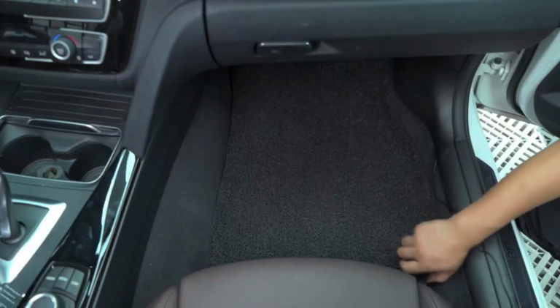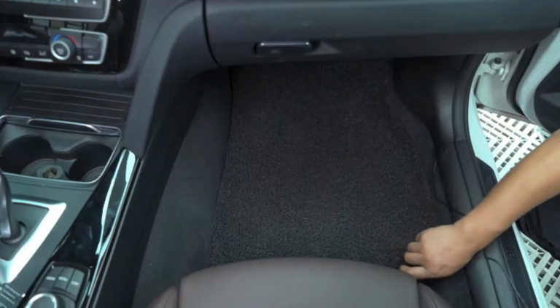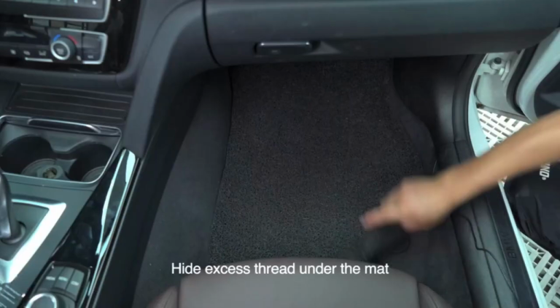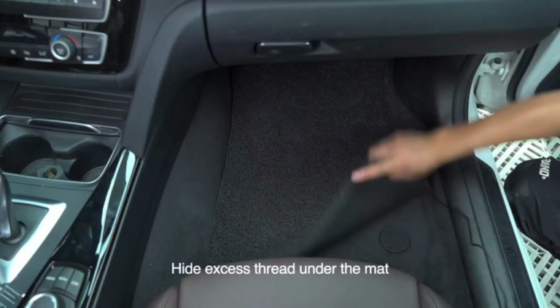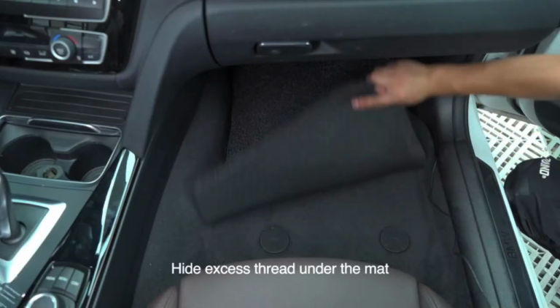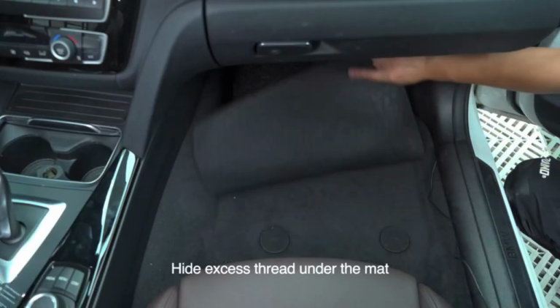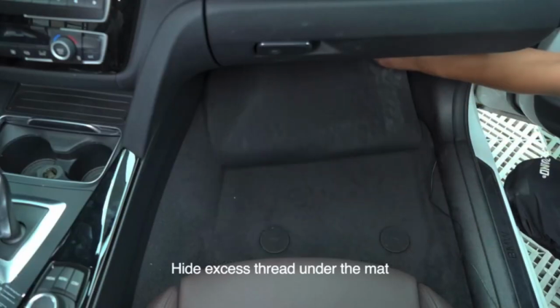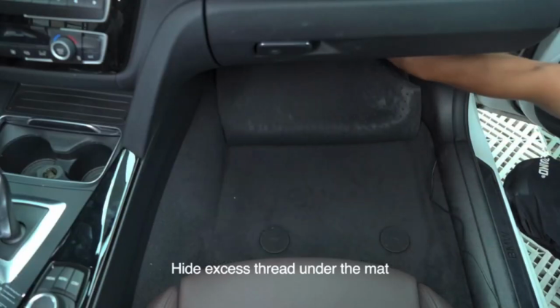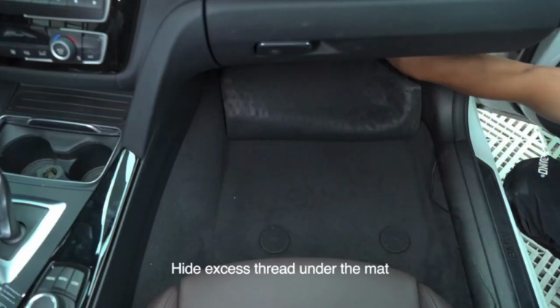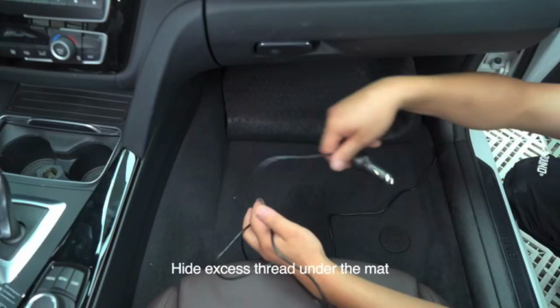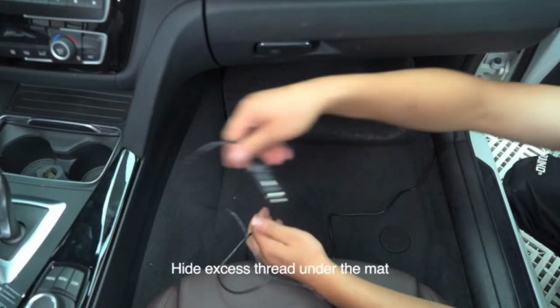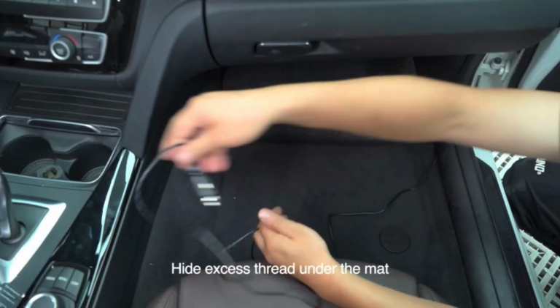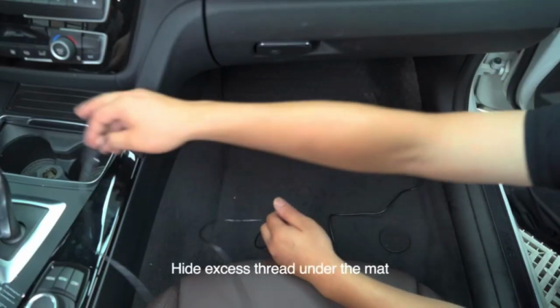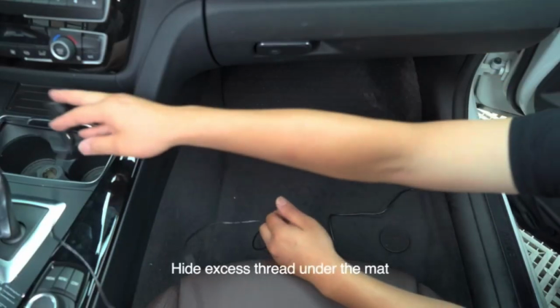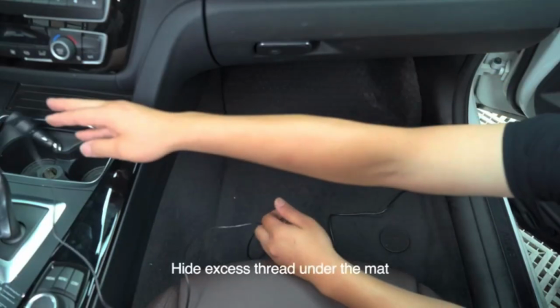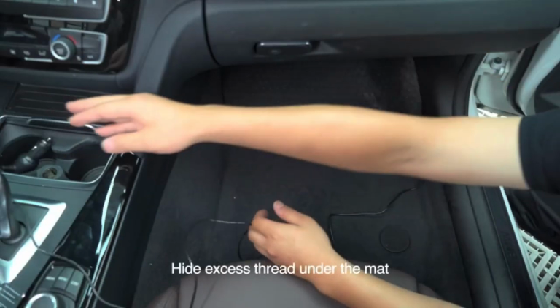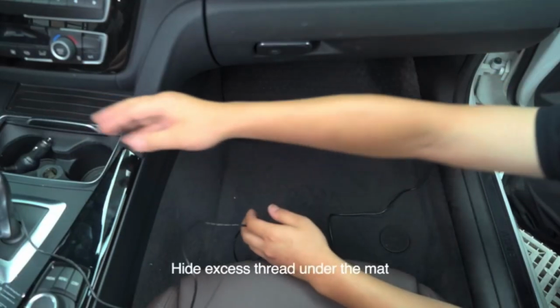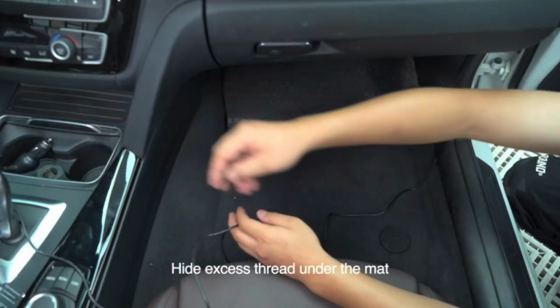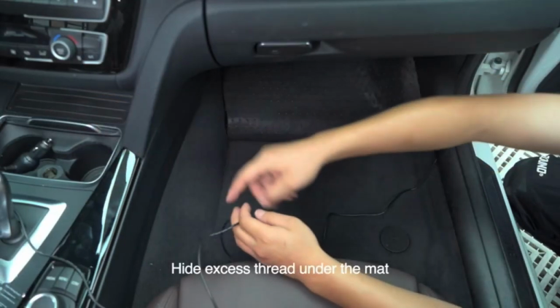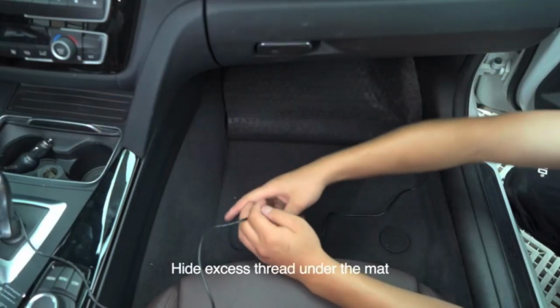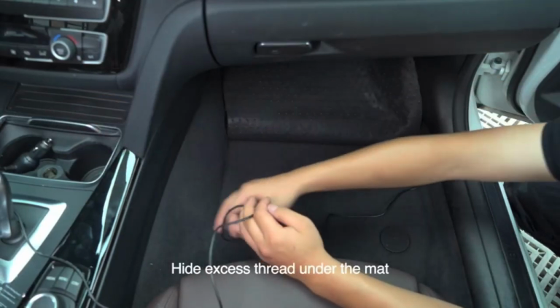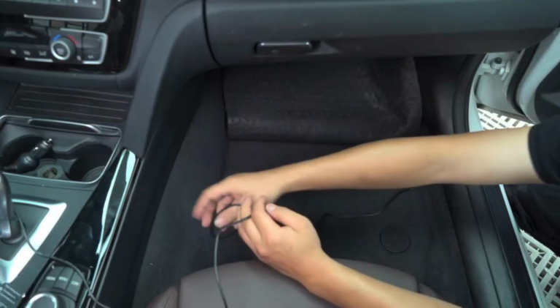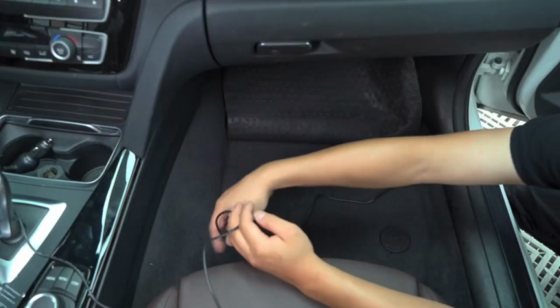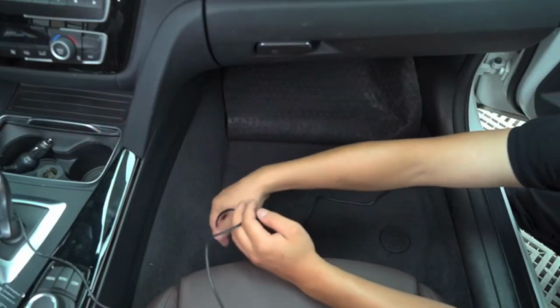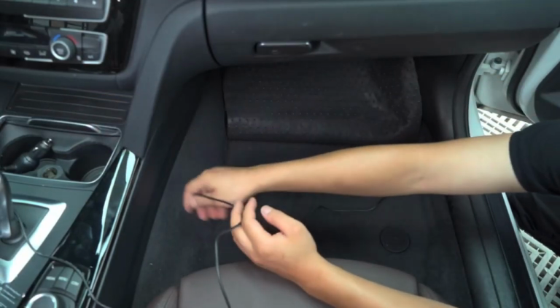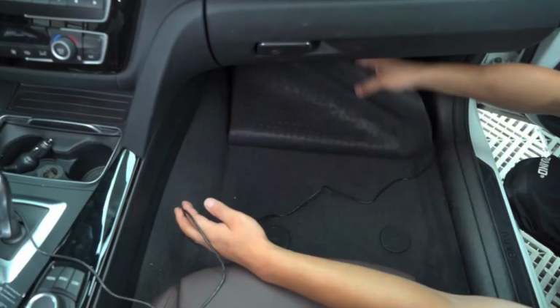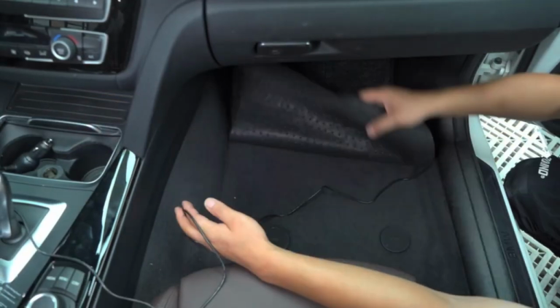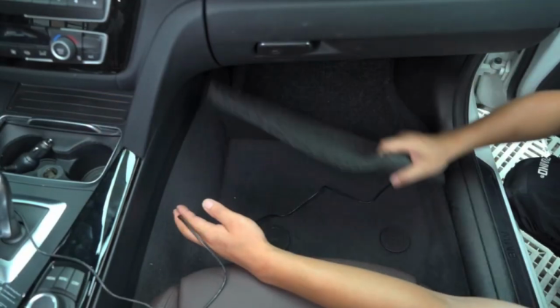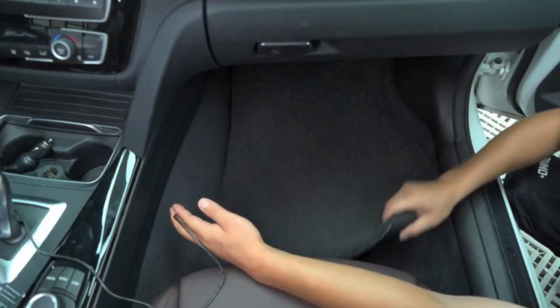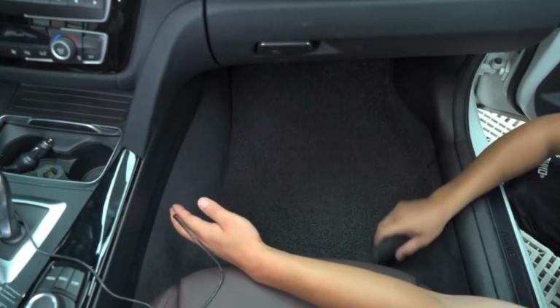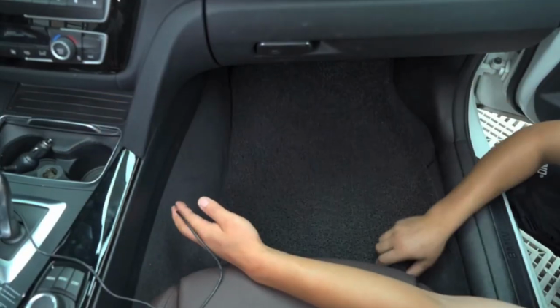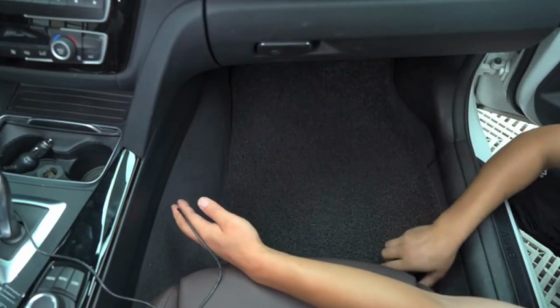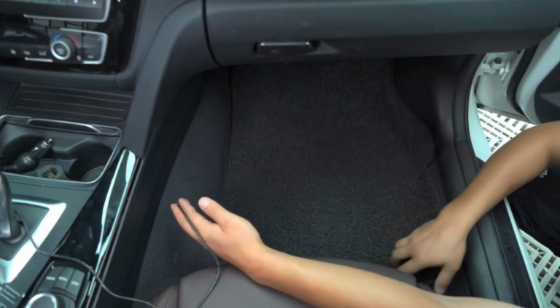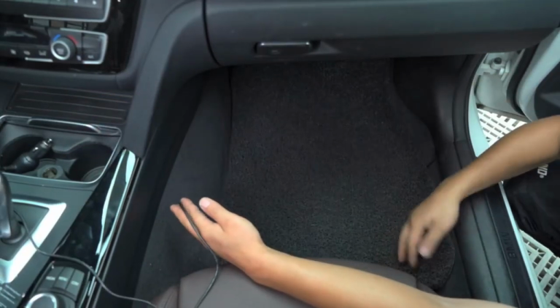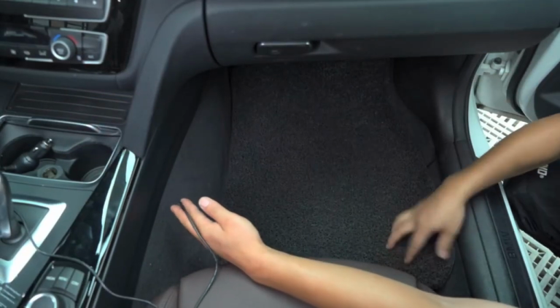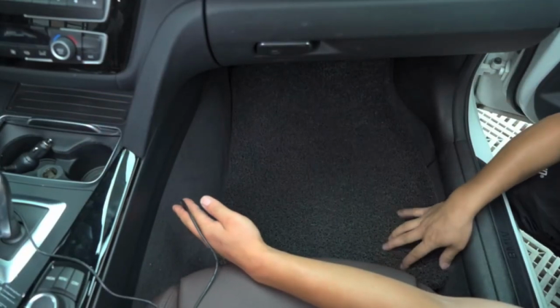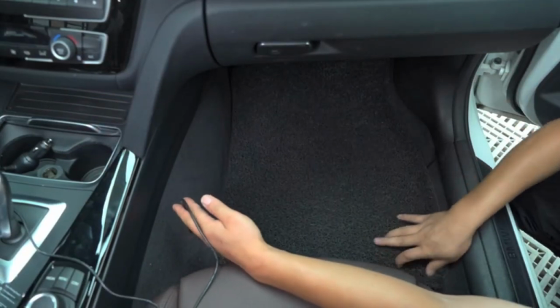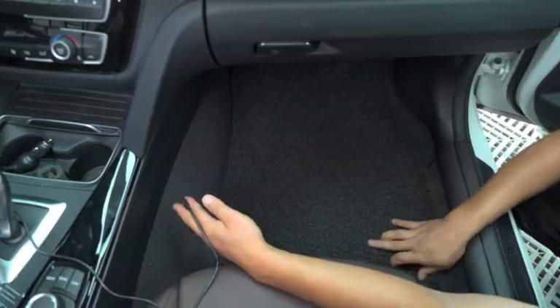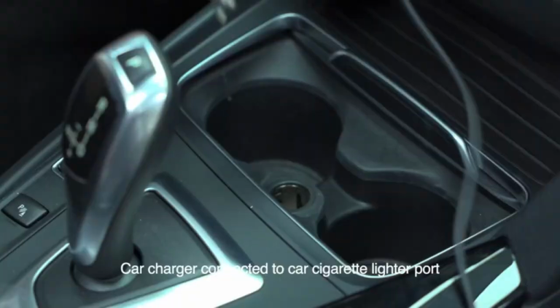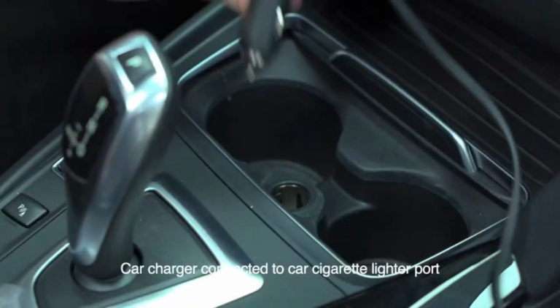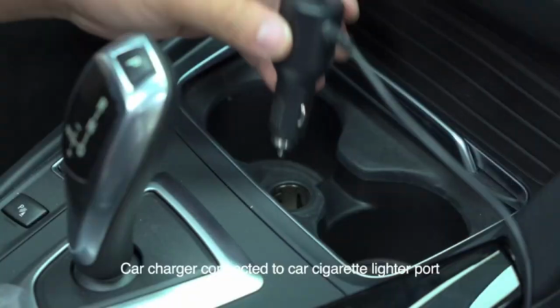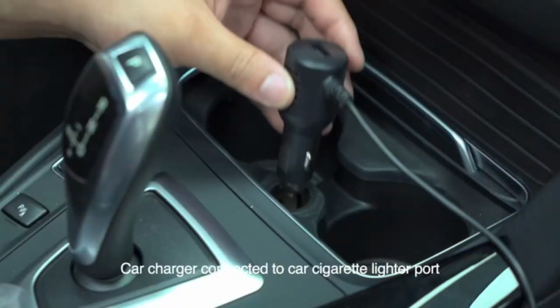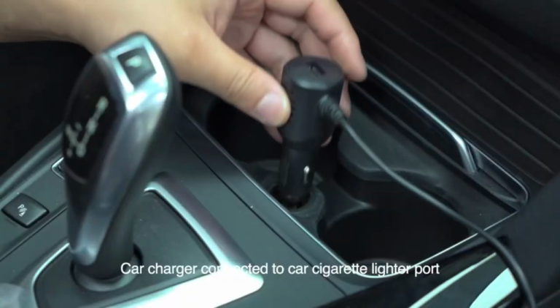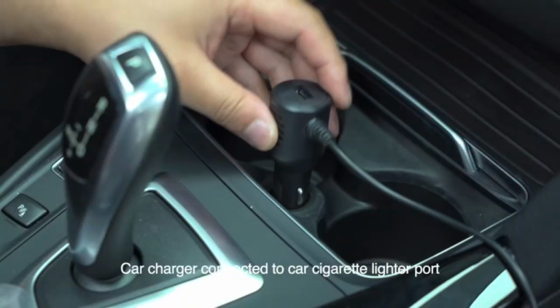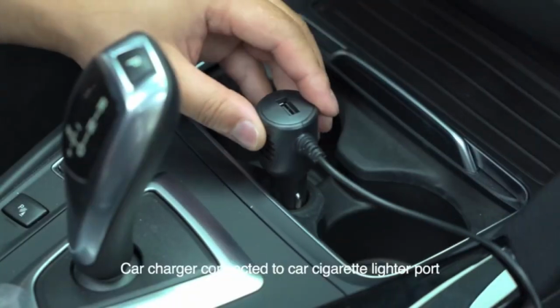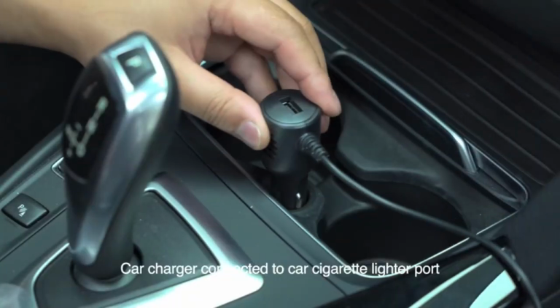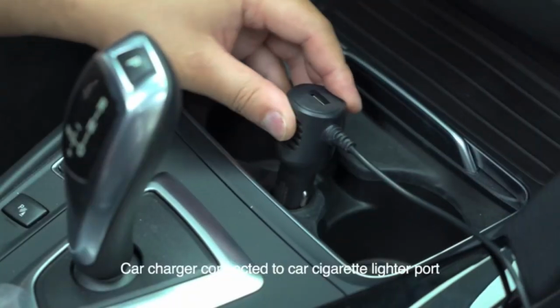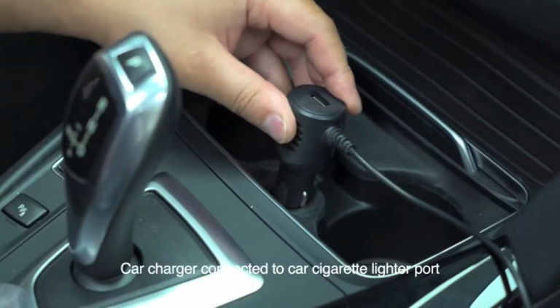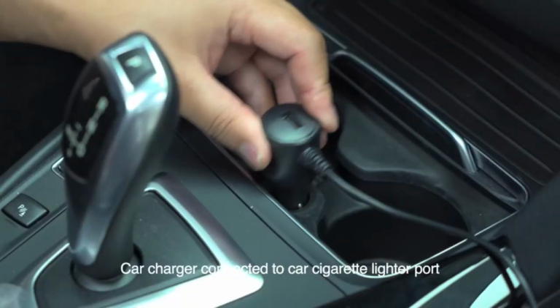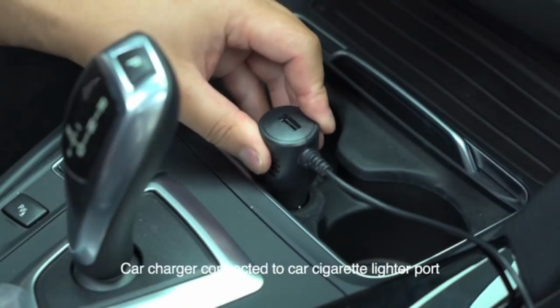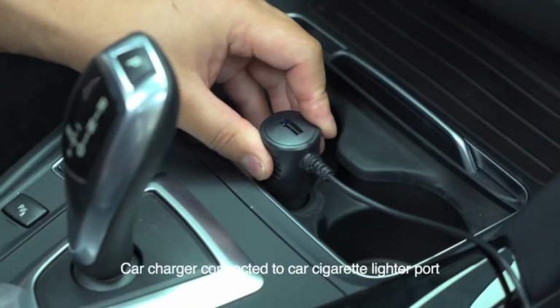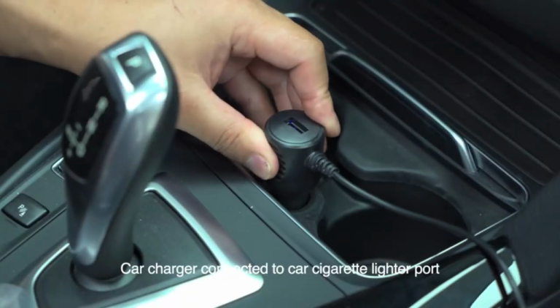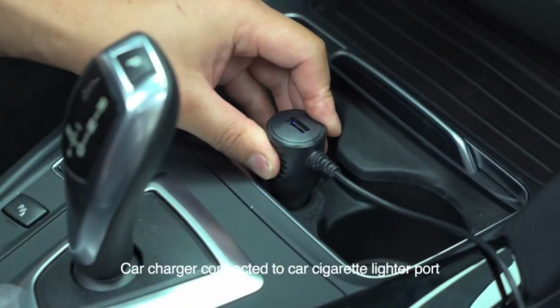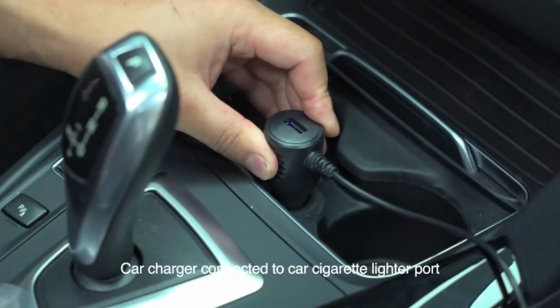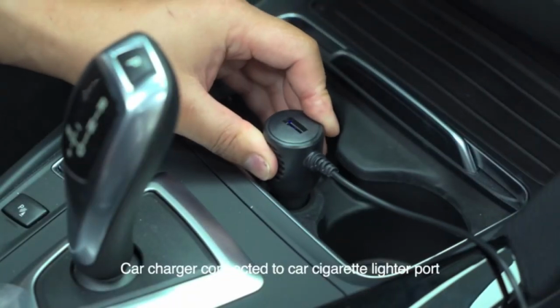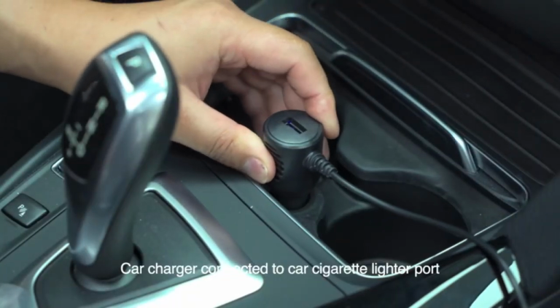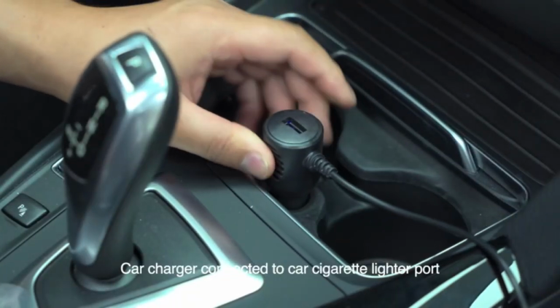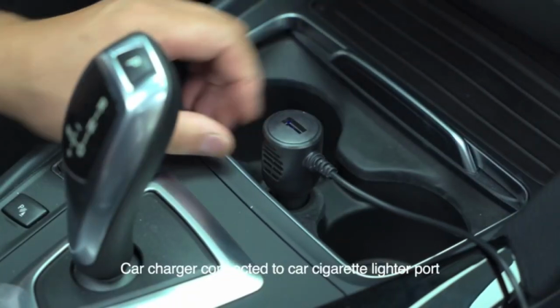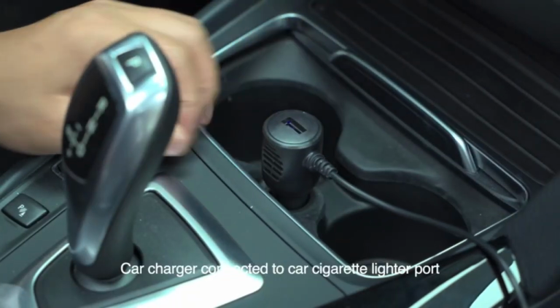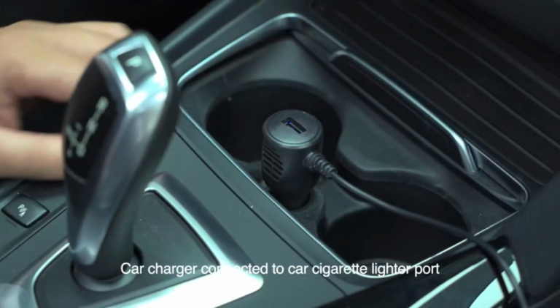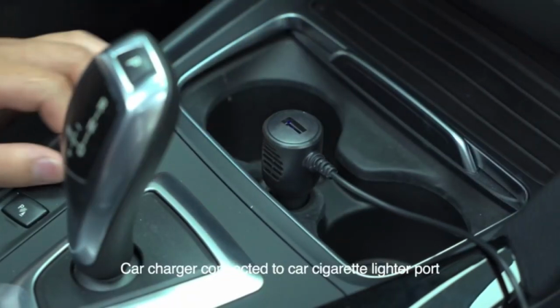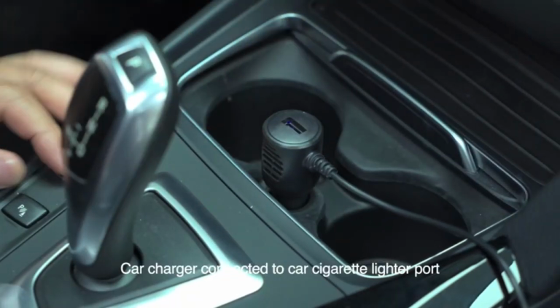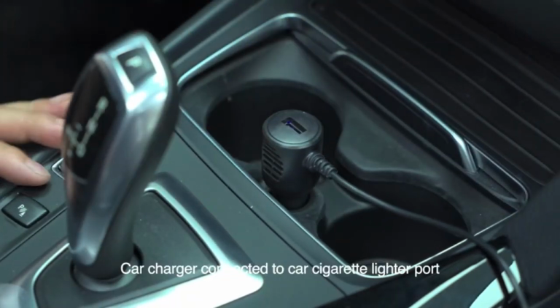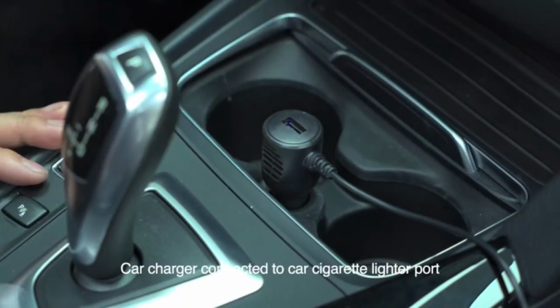Hide excess wire under the mat. Connect the car charger to the car cigarette lighter port.